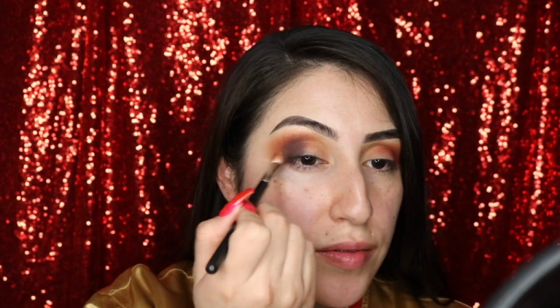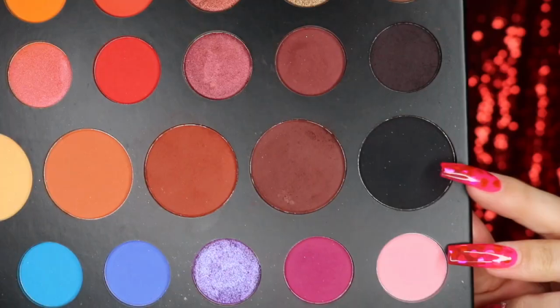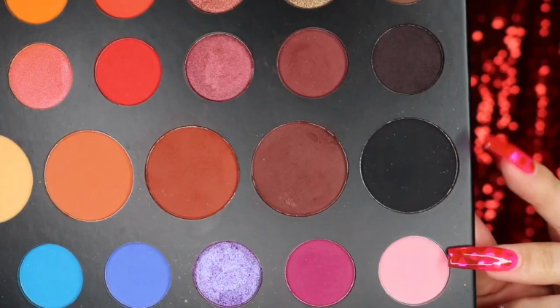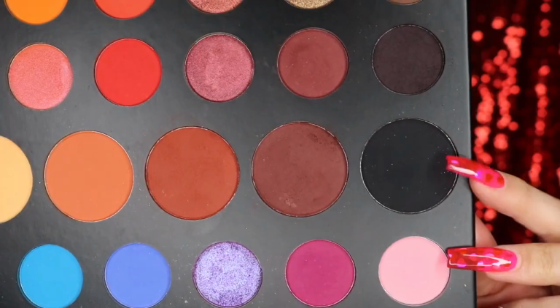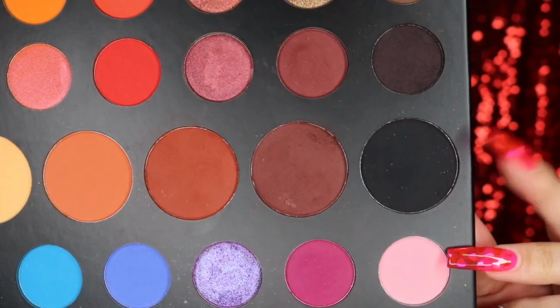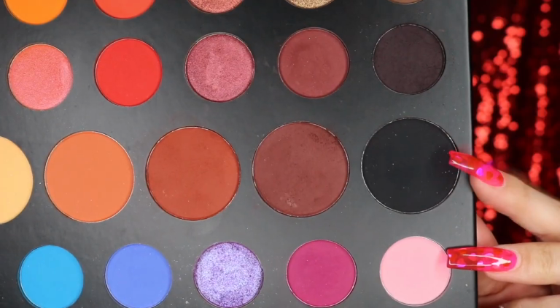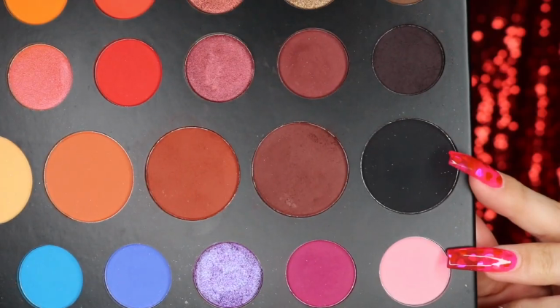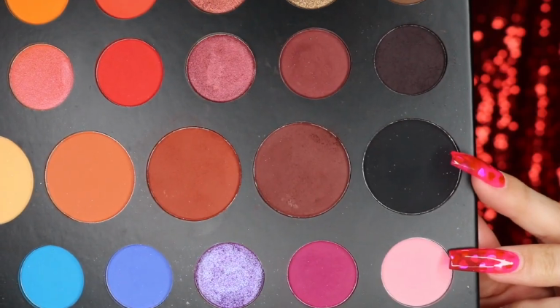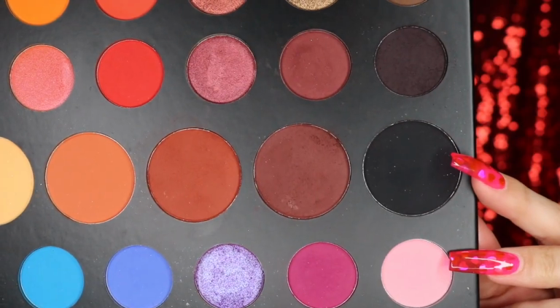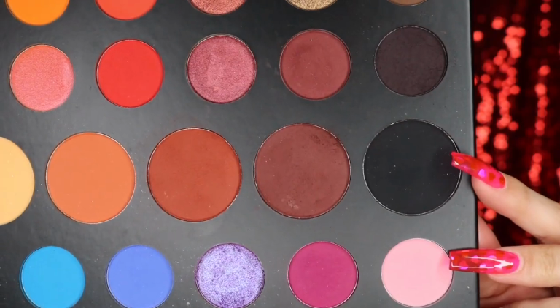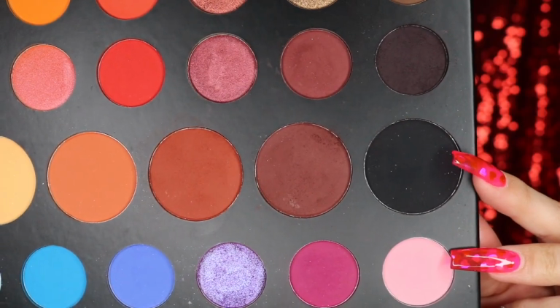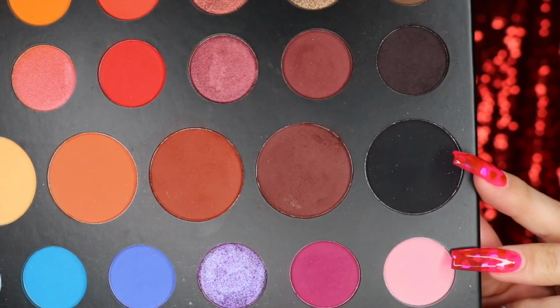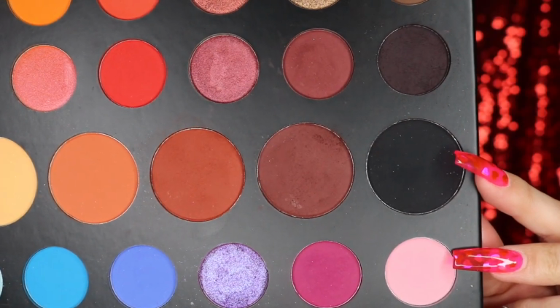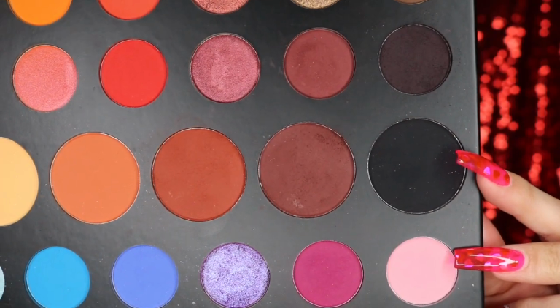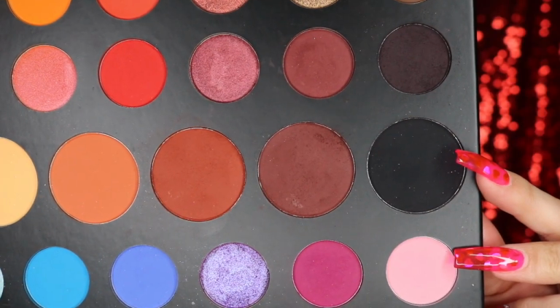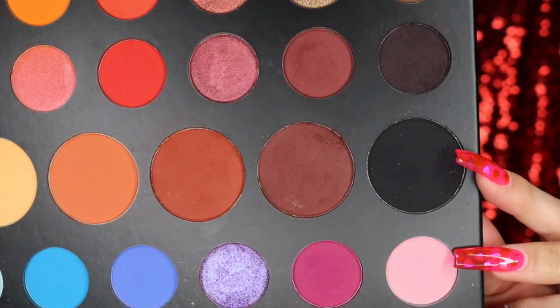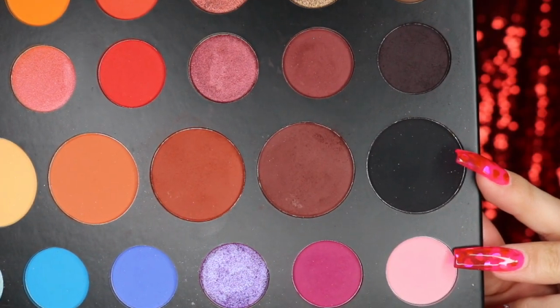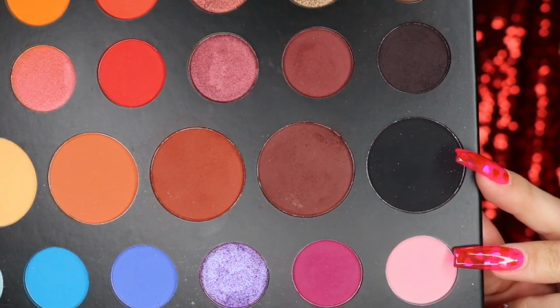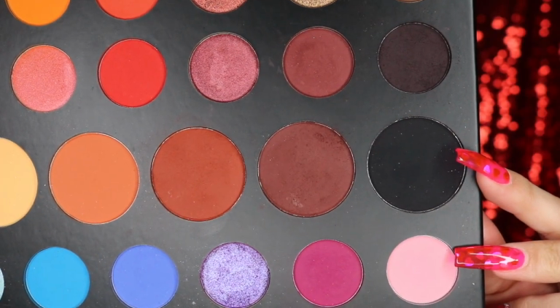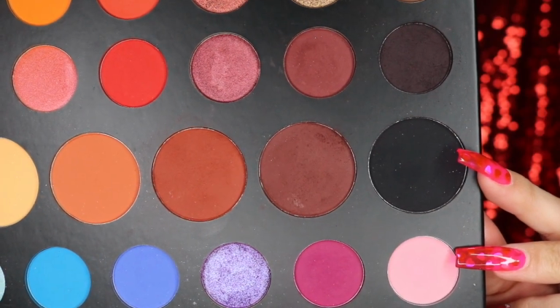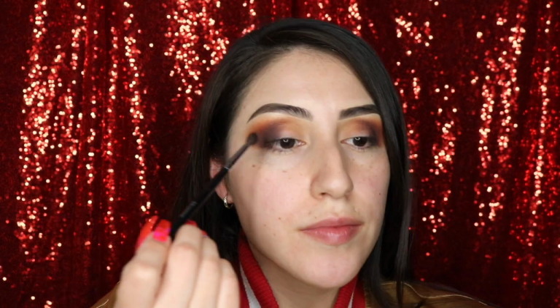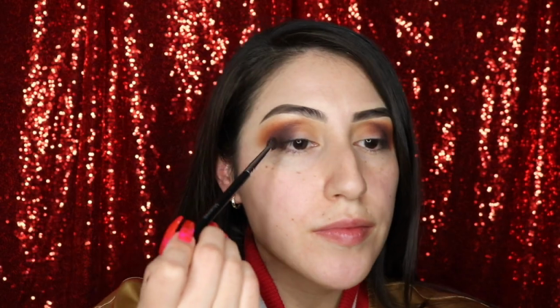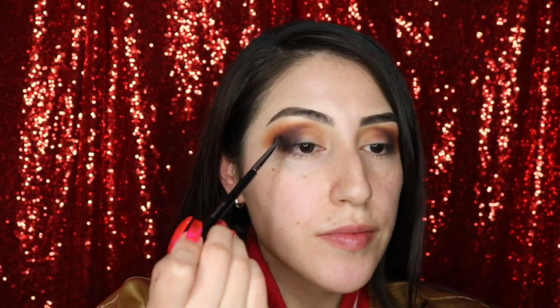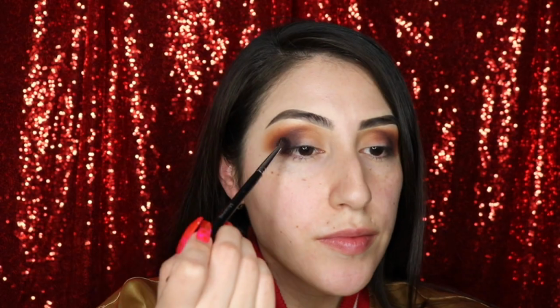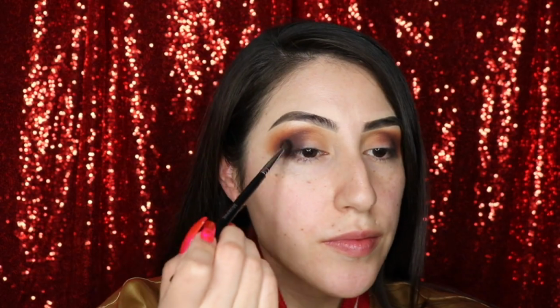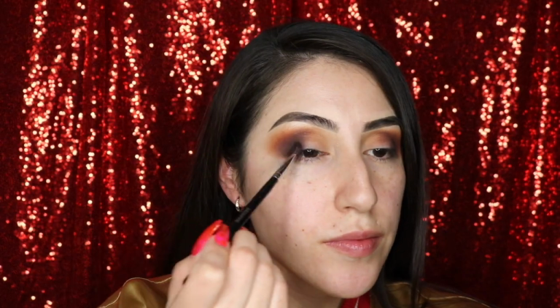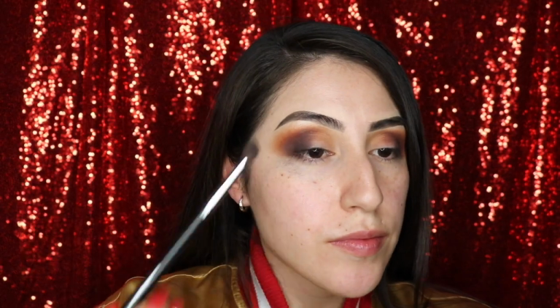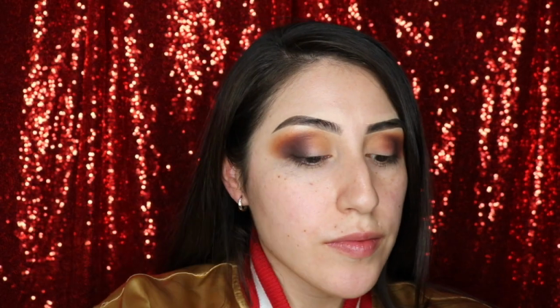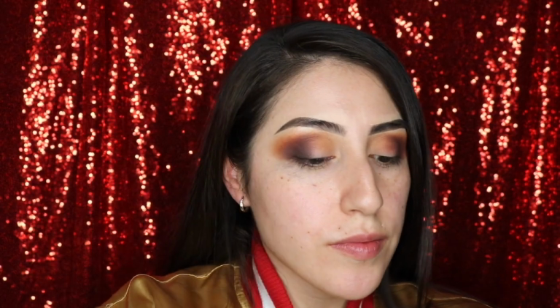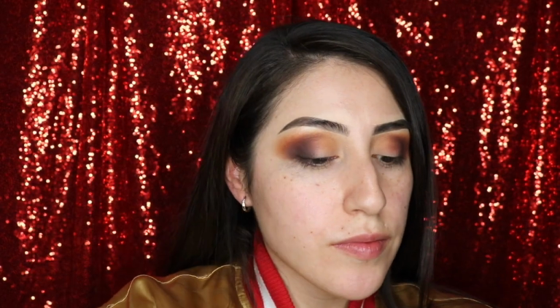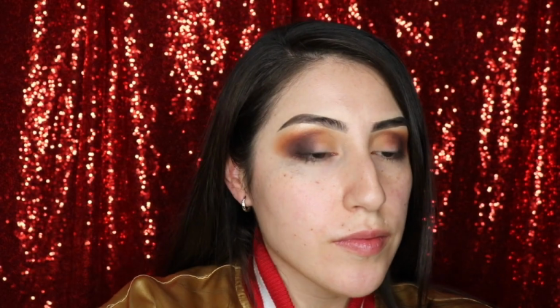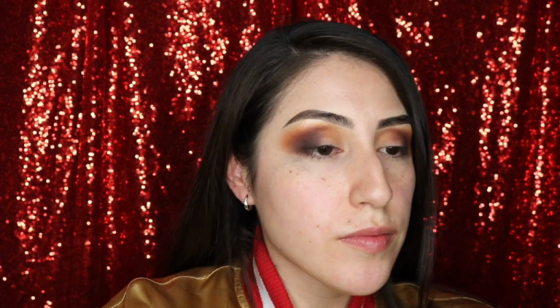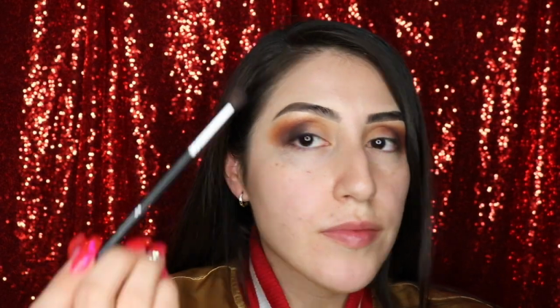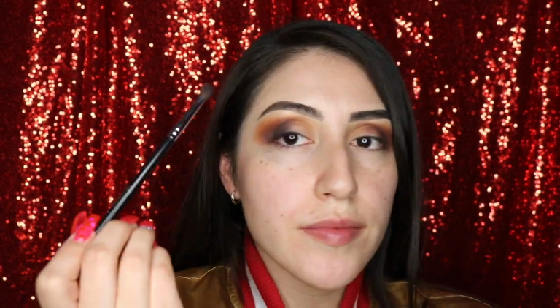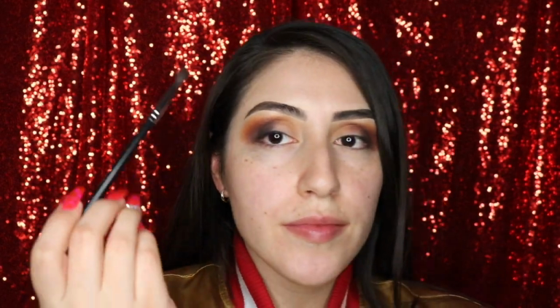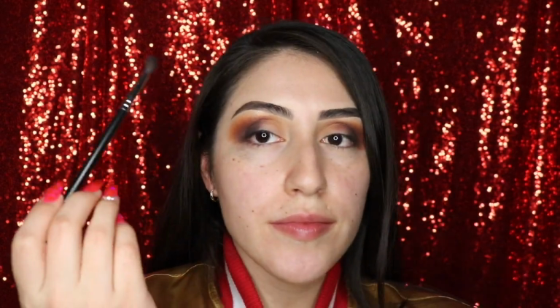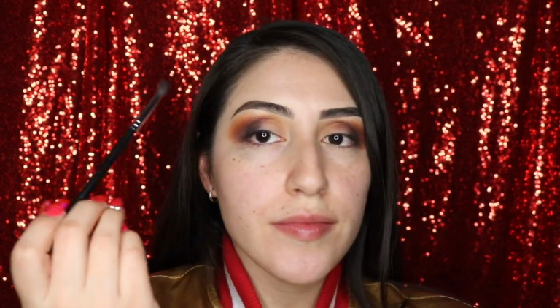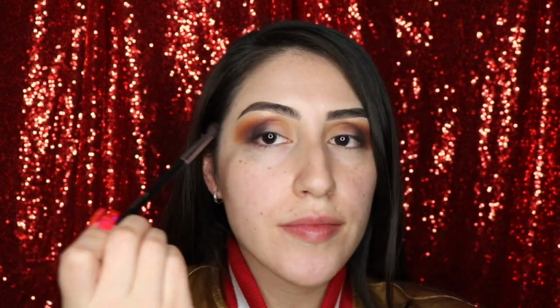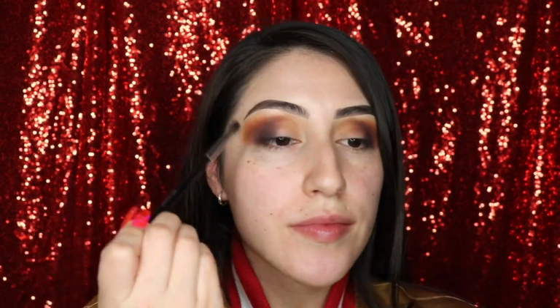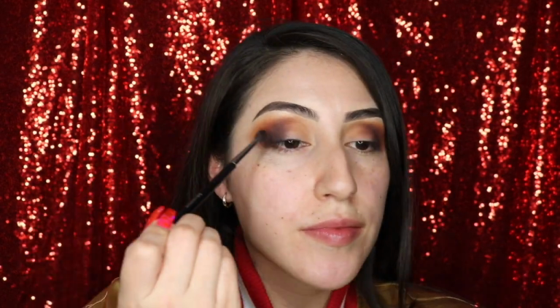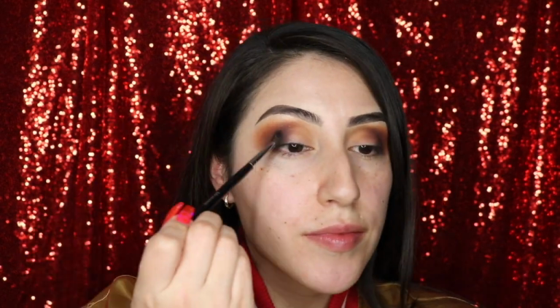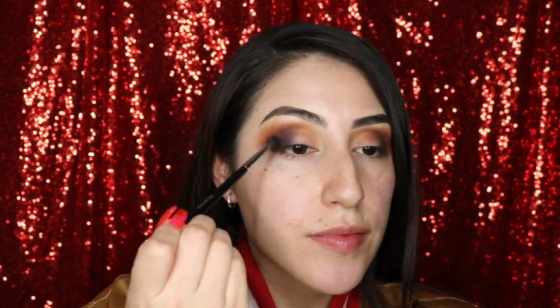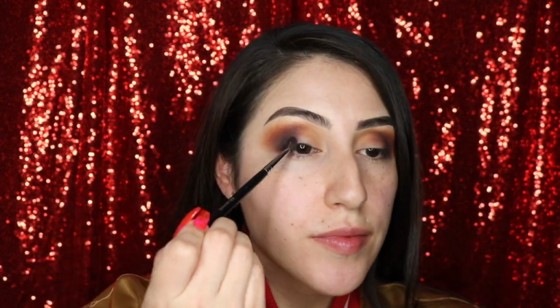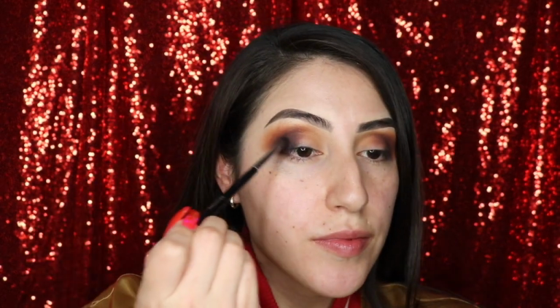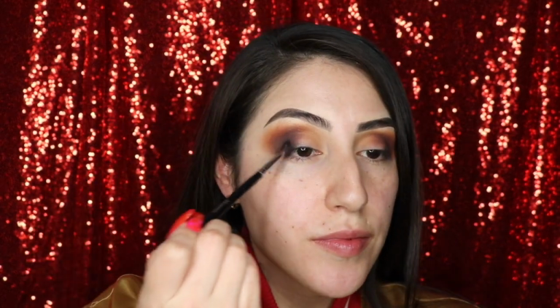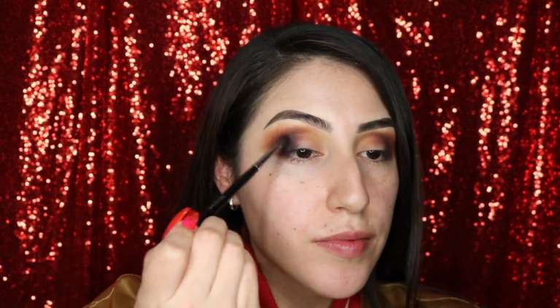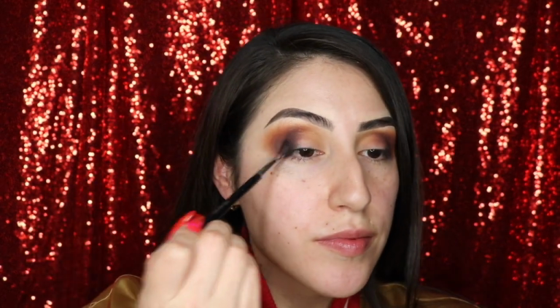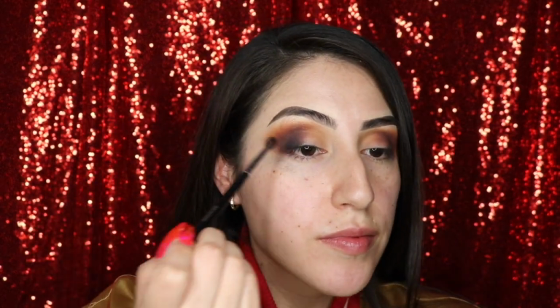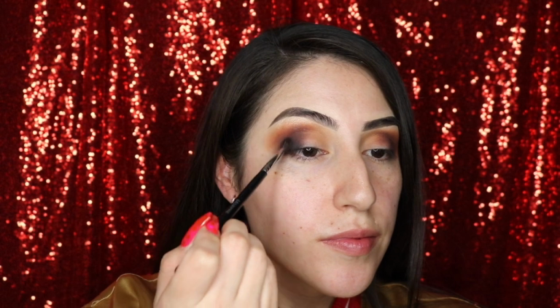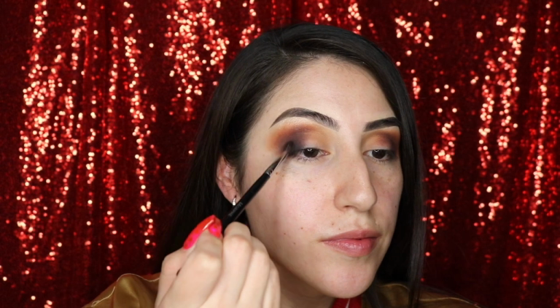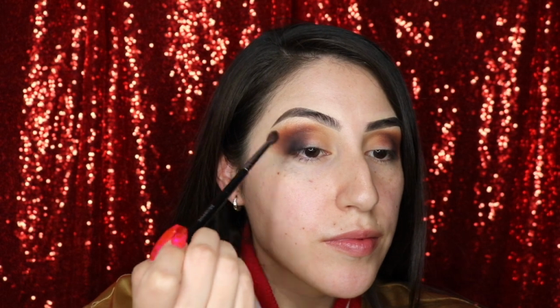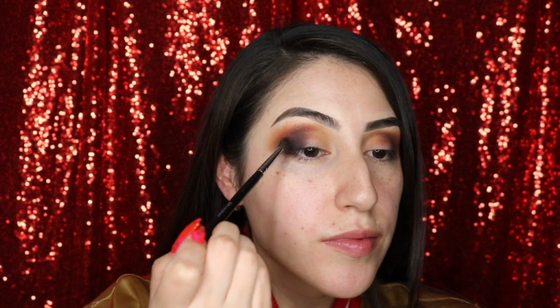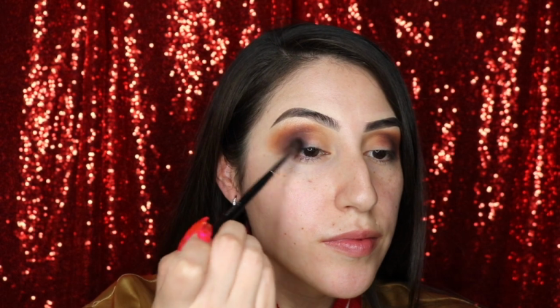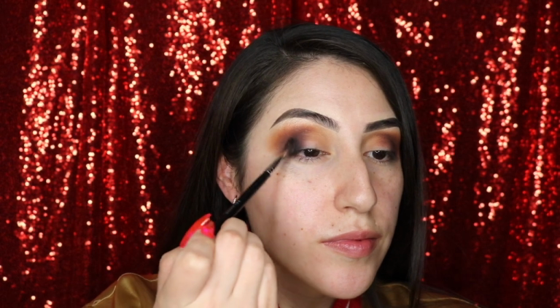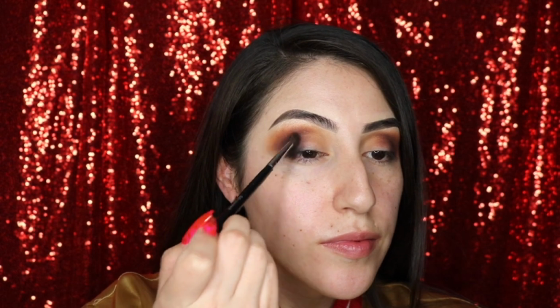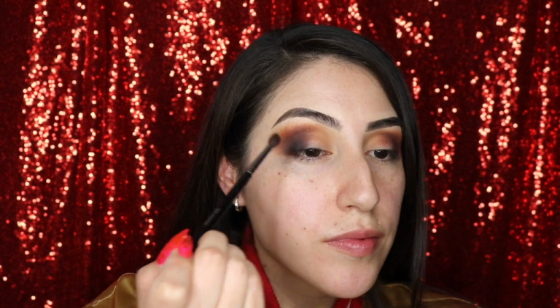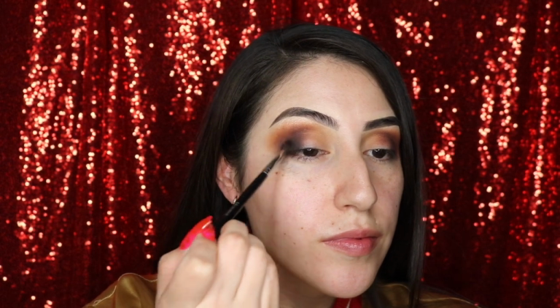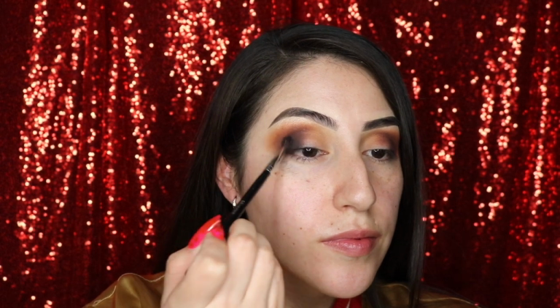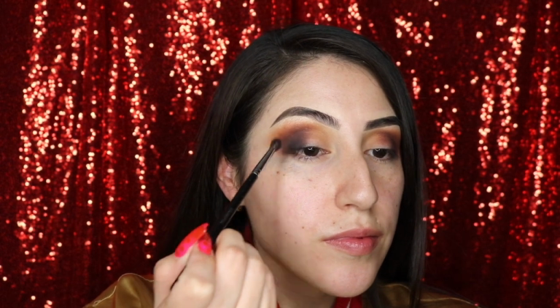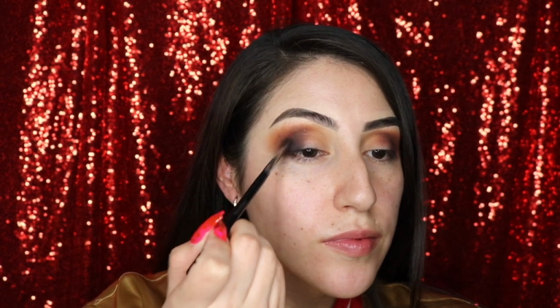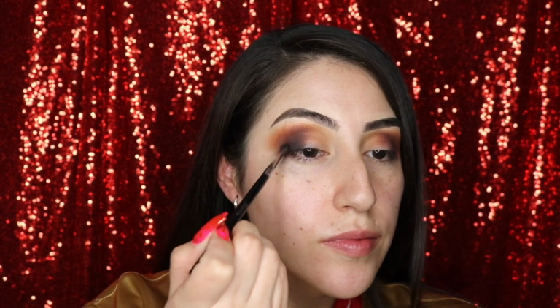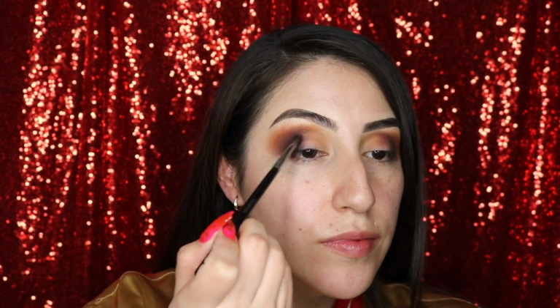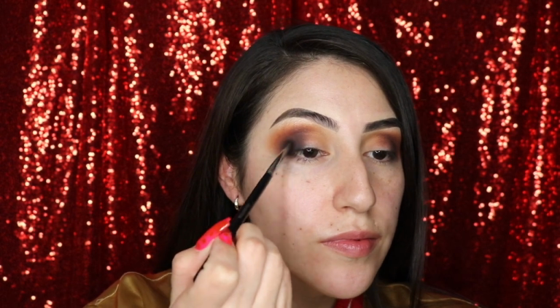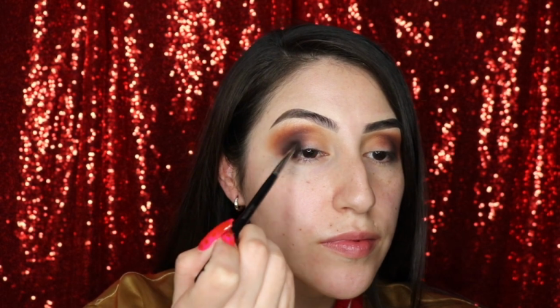Now to deepen the eye a little bit more, I'm going to take Spooky with the same brush and I'm placing that on the outer lid.